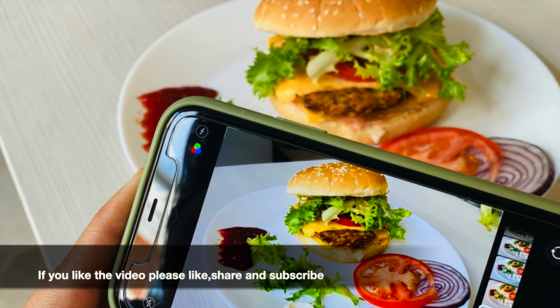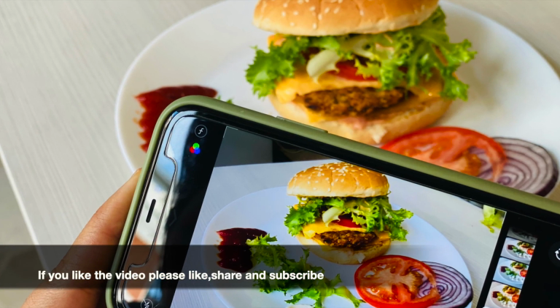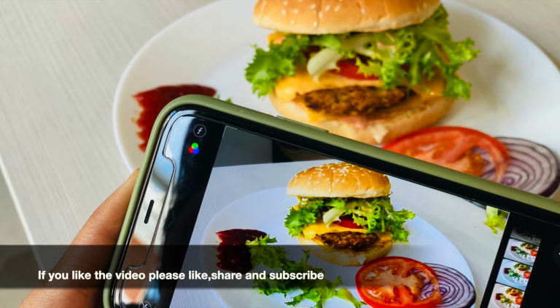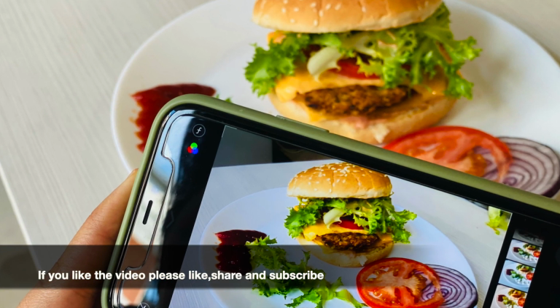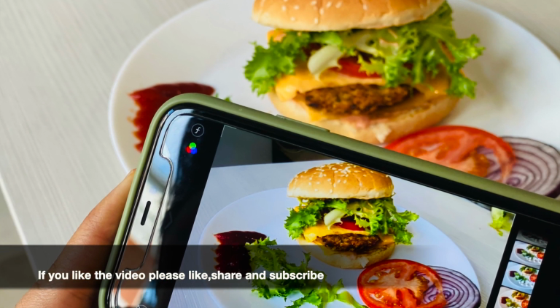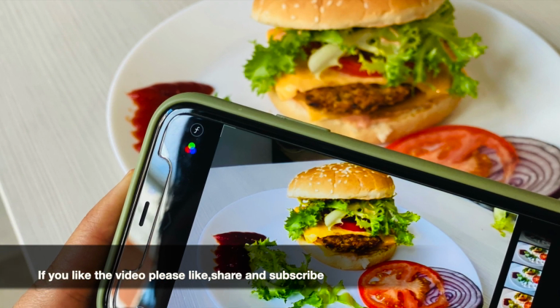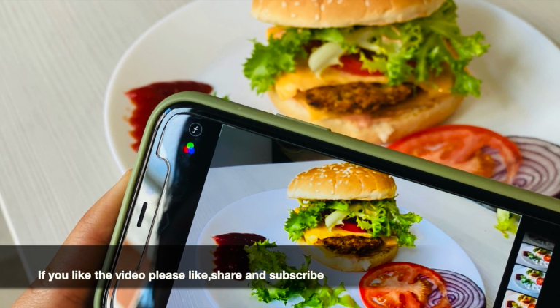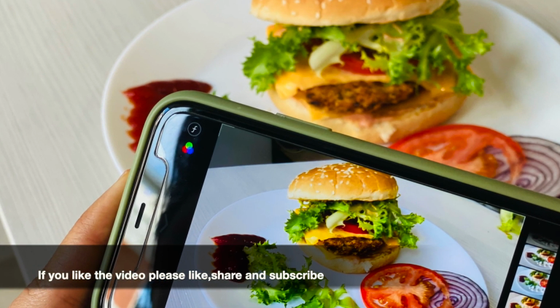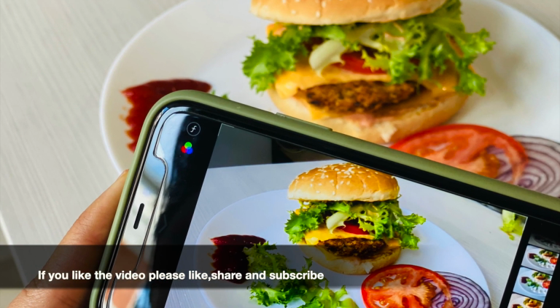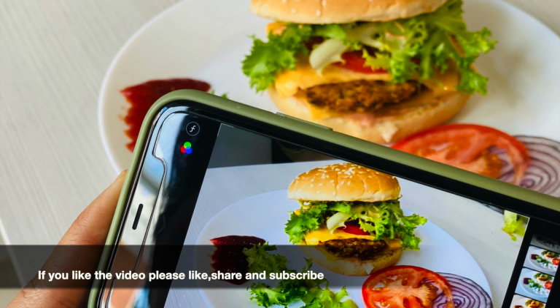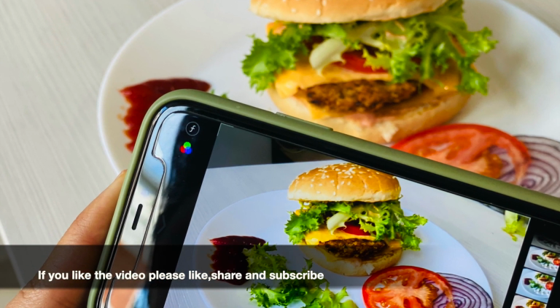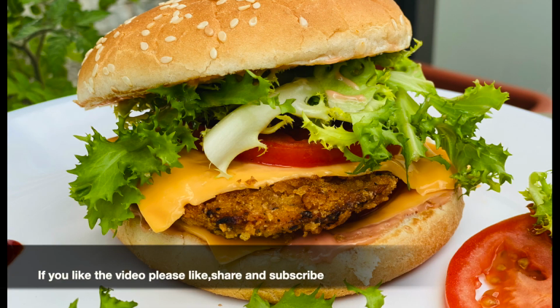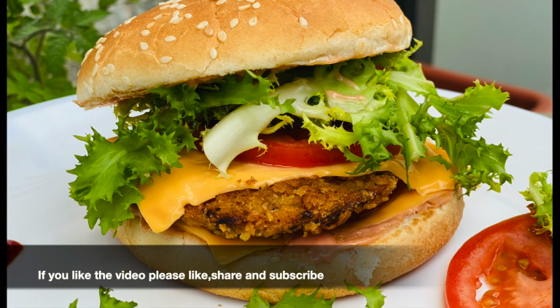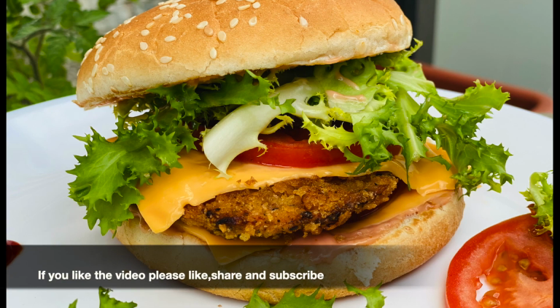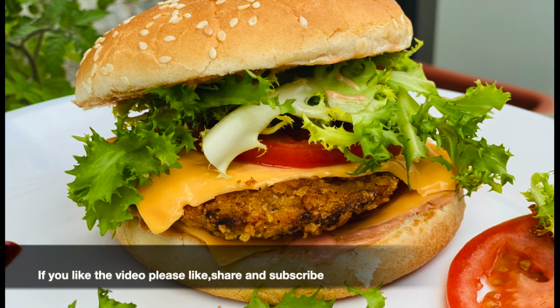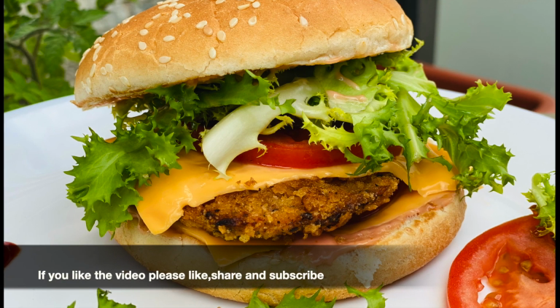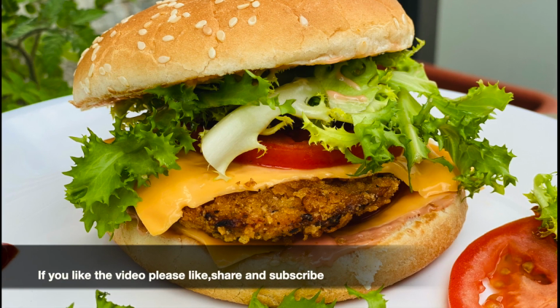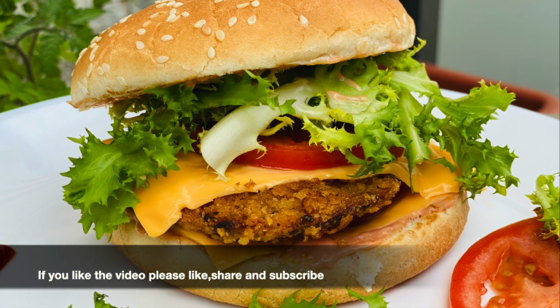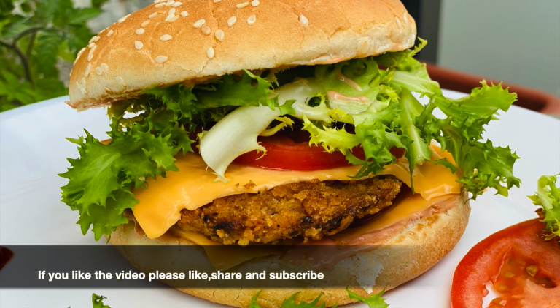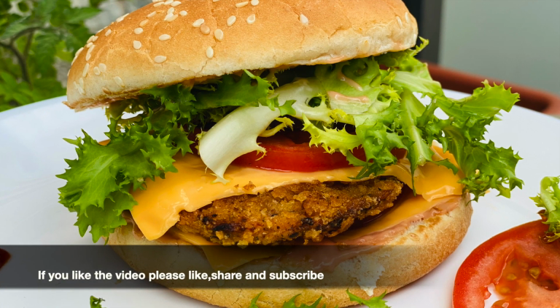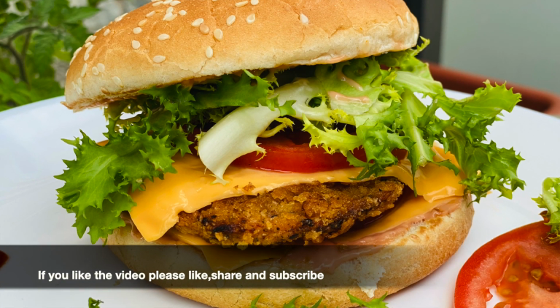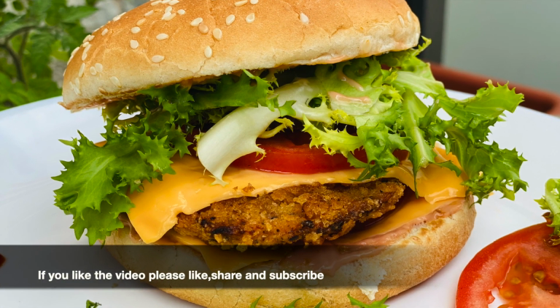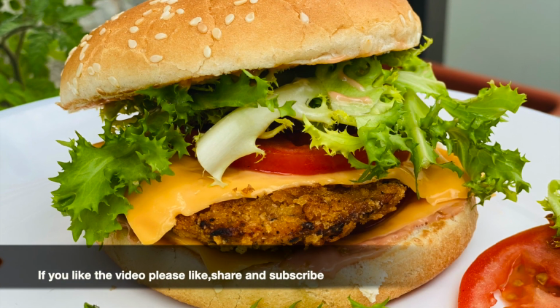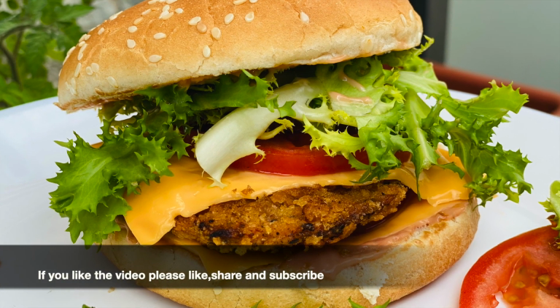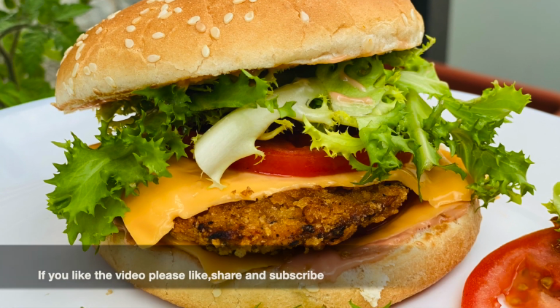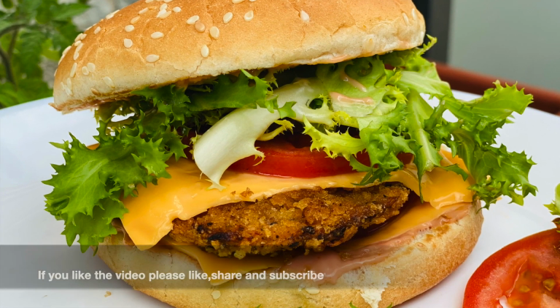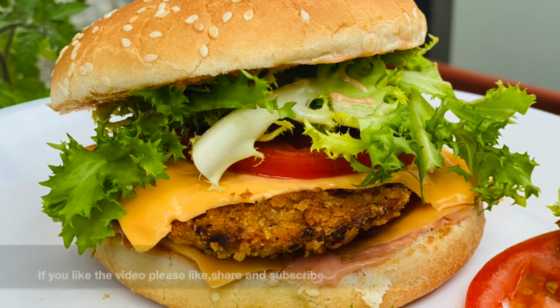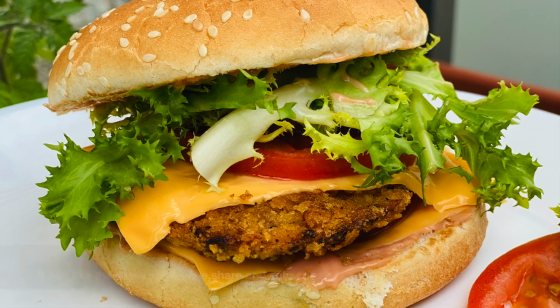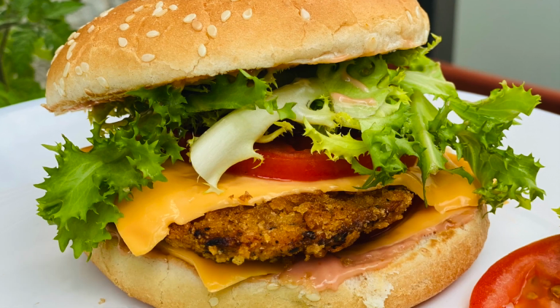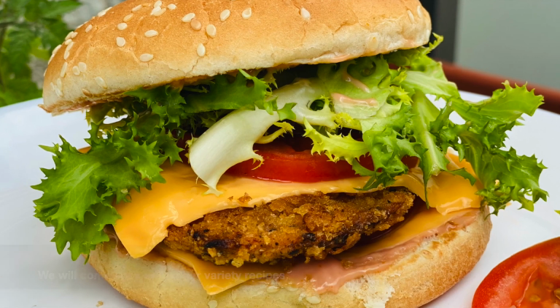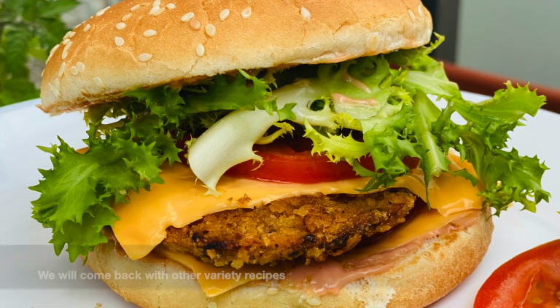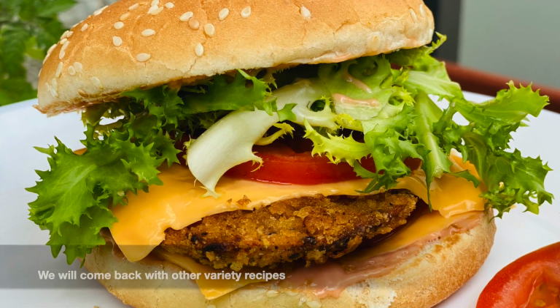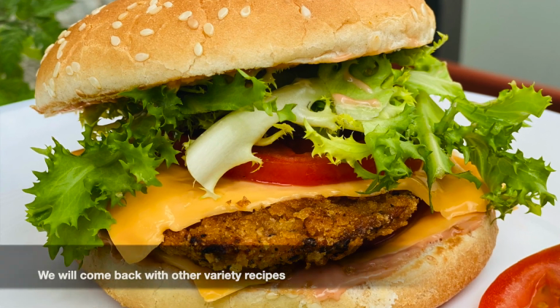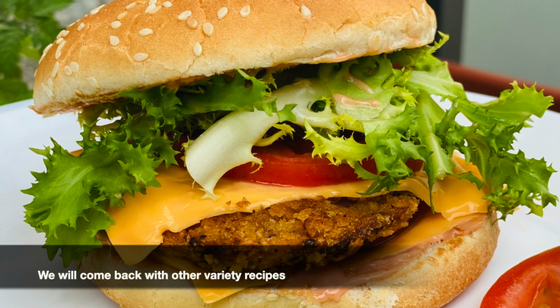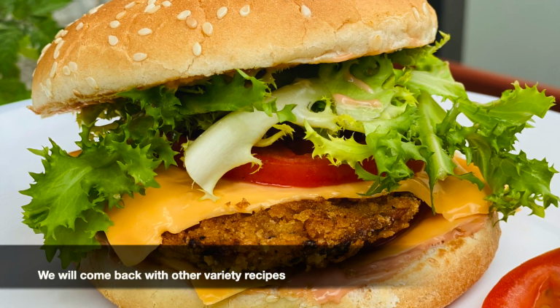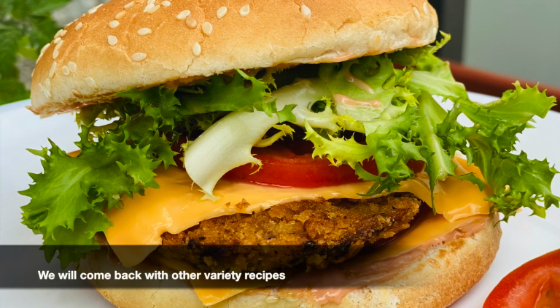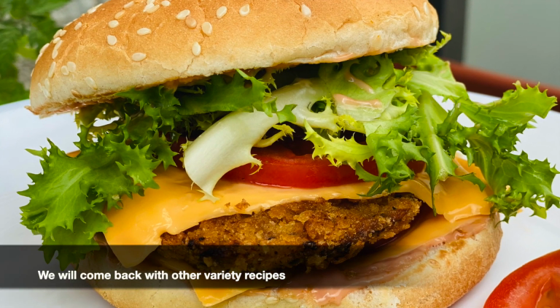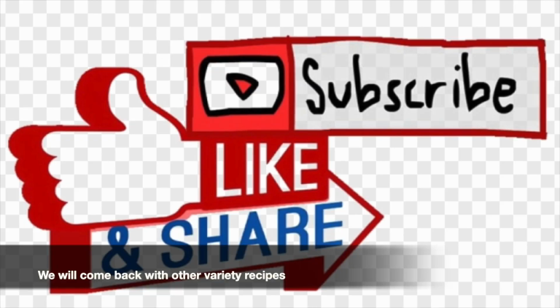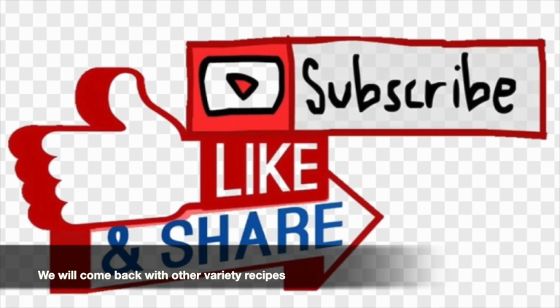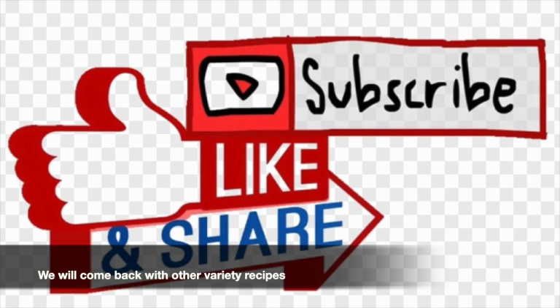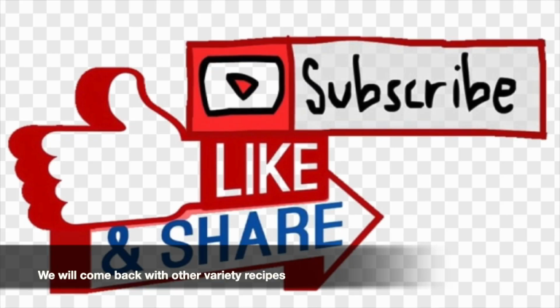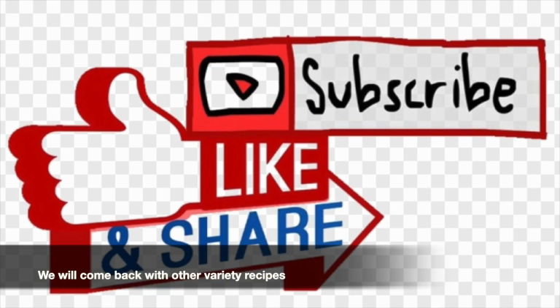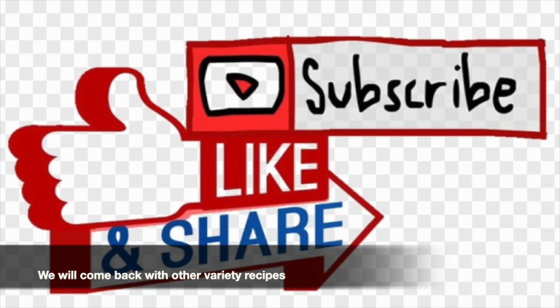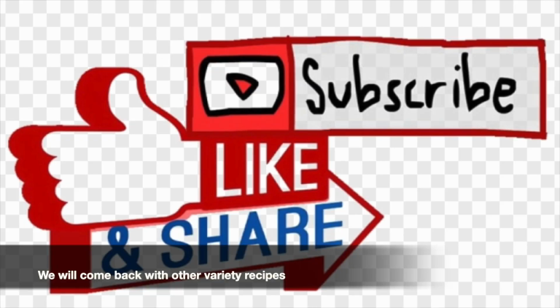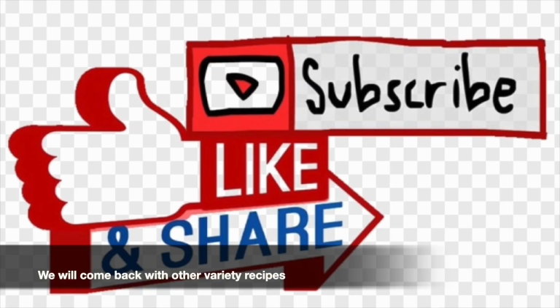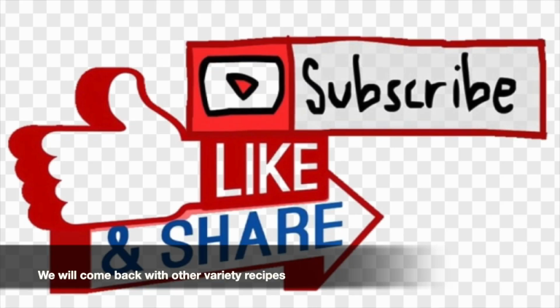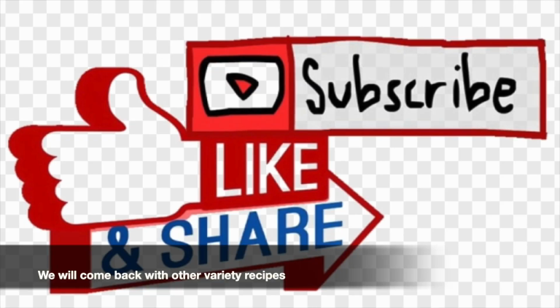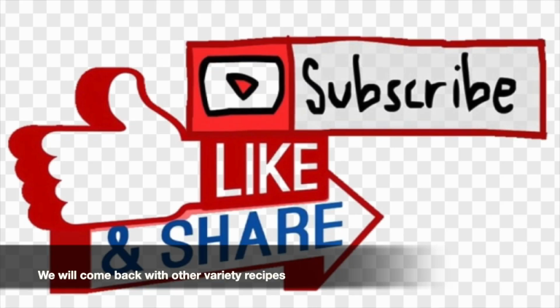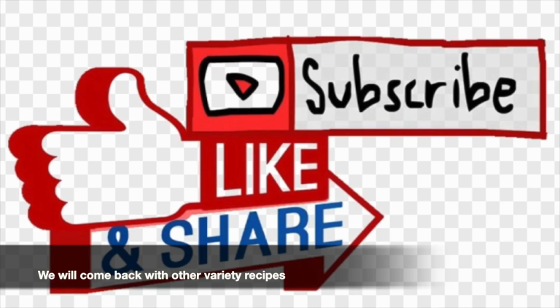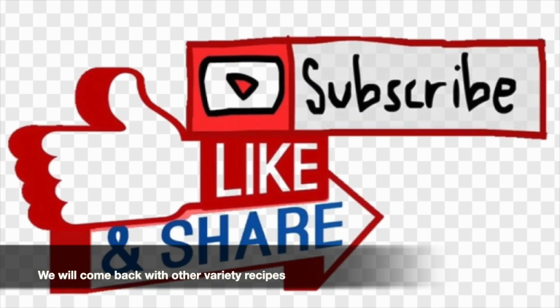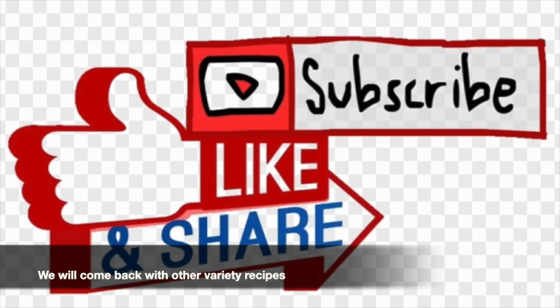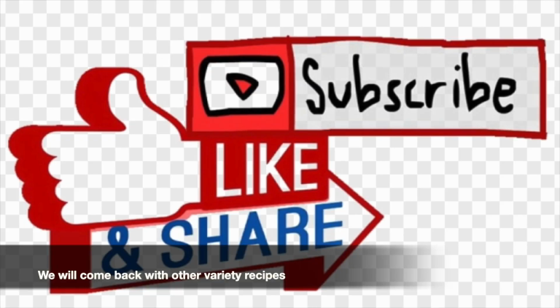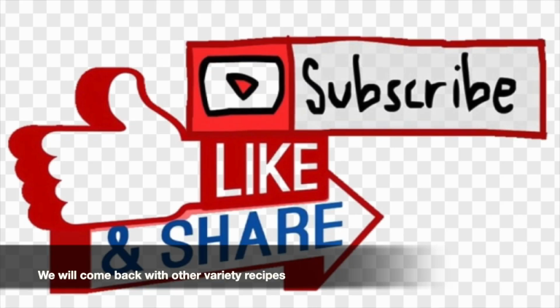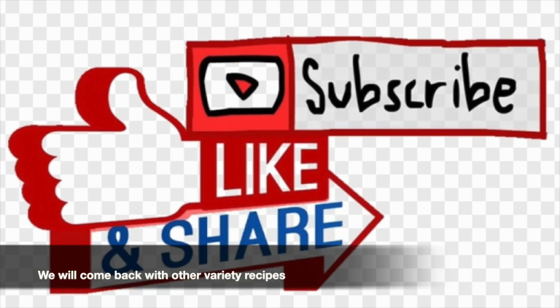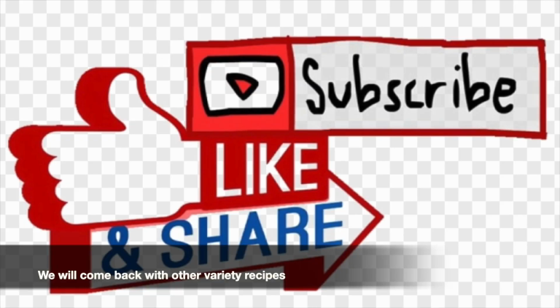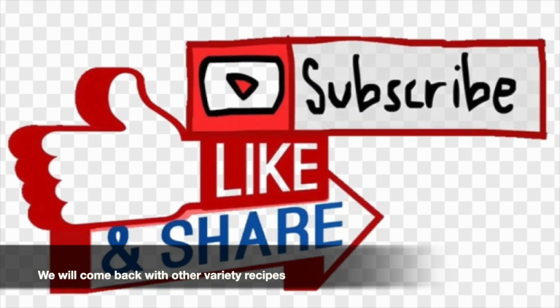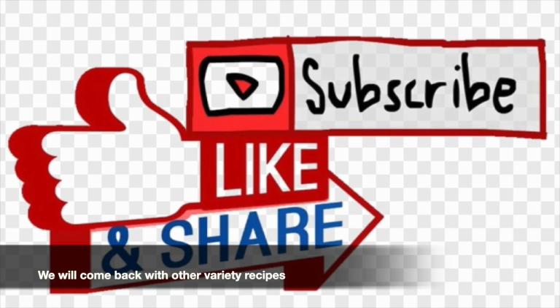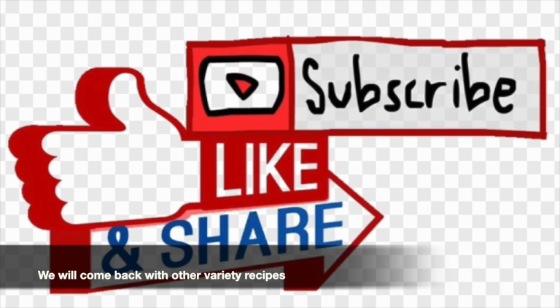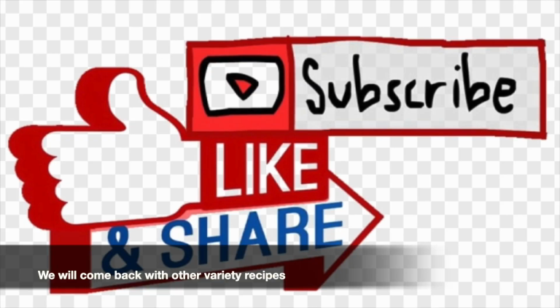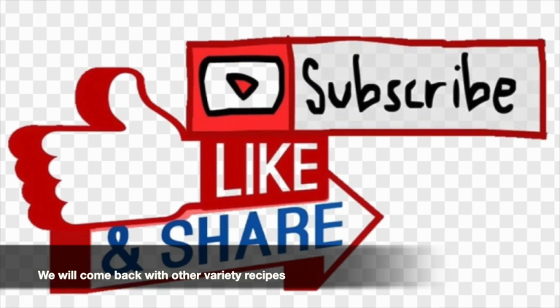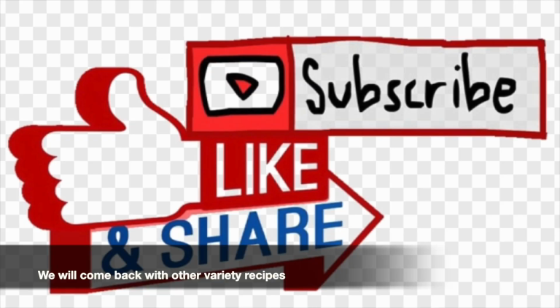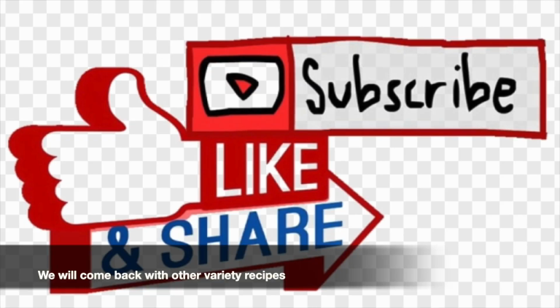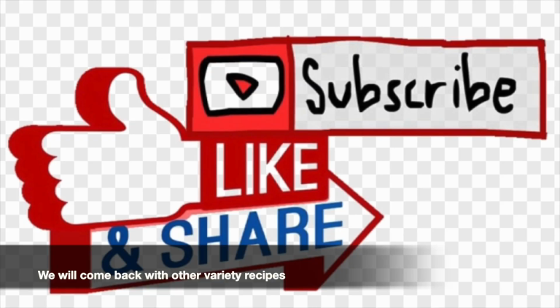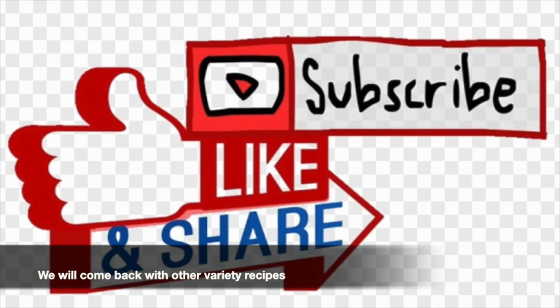If you enjoyed this video, please subscribe and share it. We will see you soon. Bye!